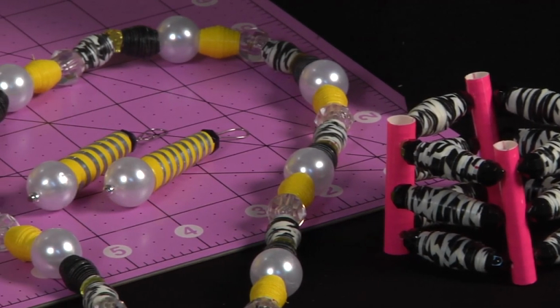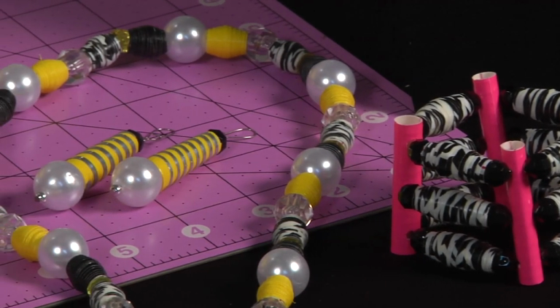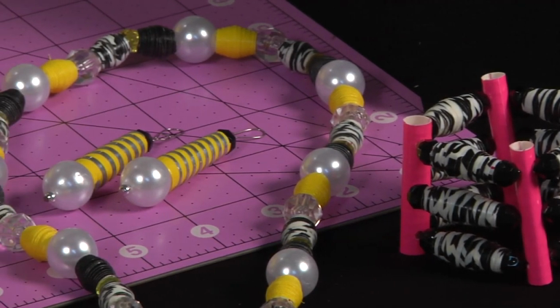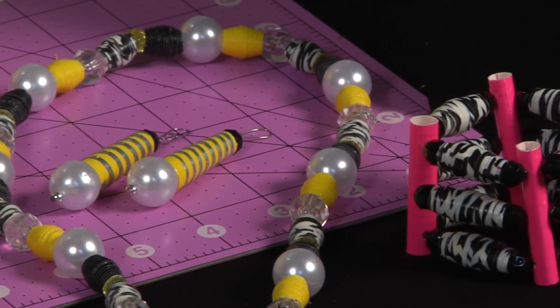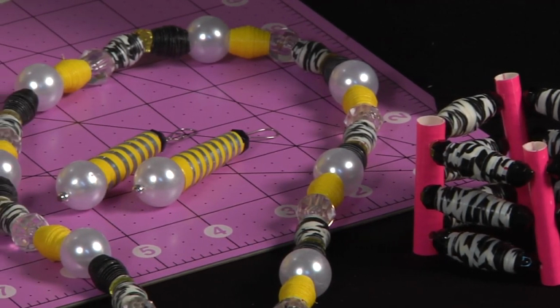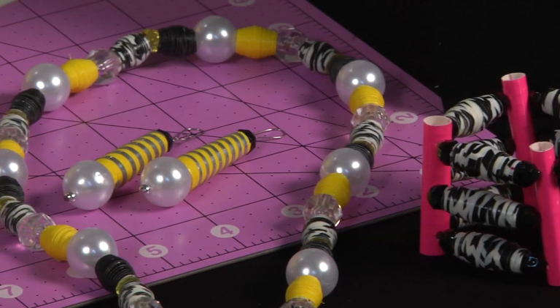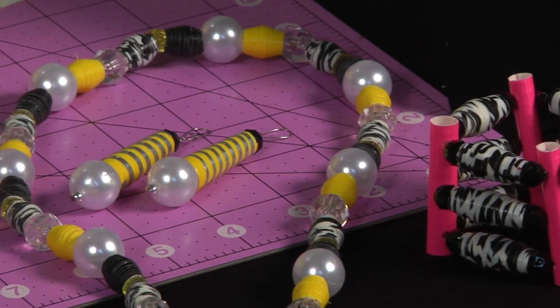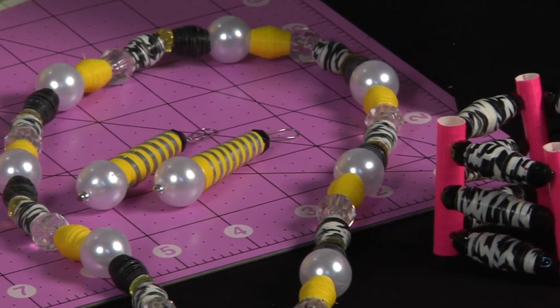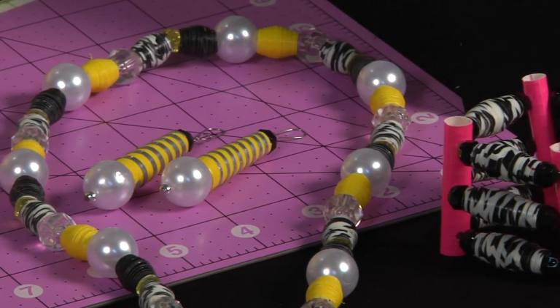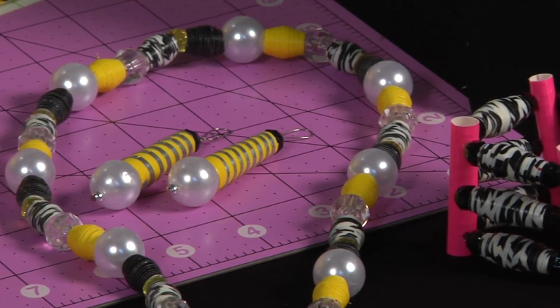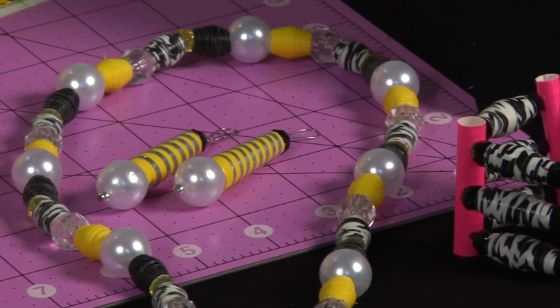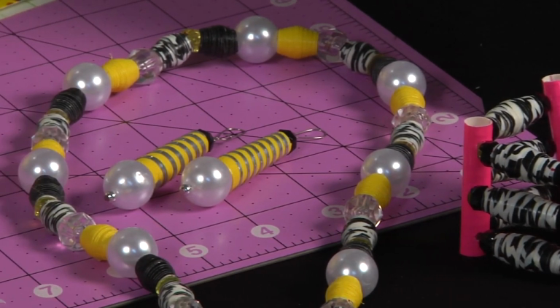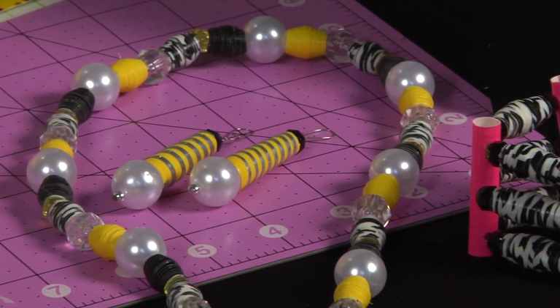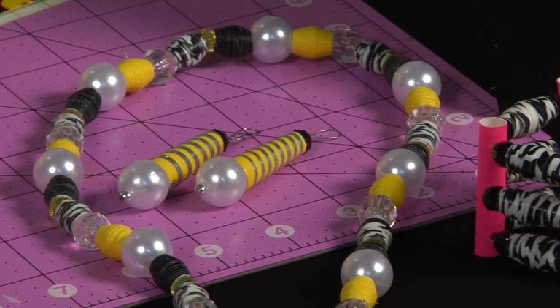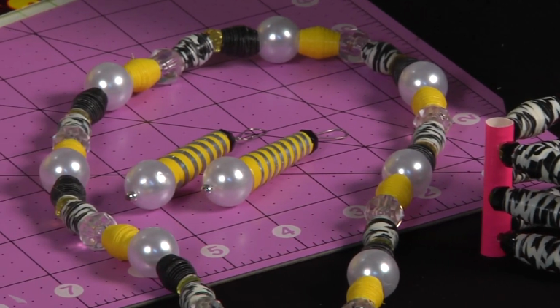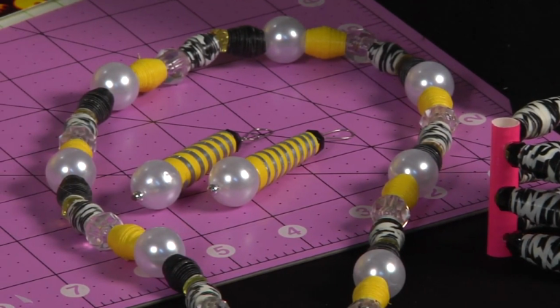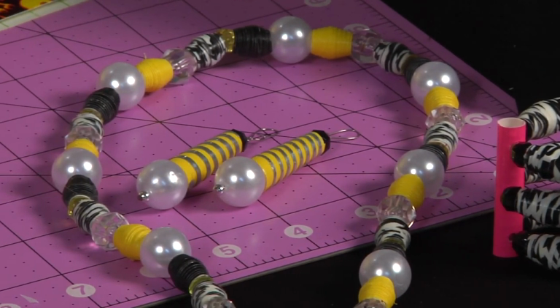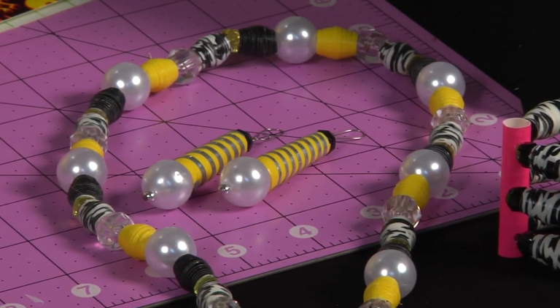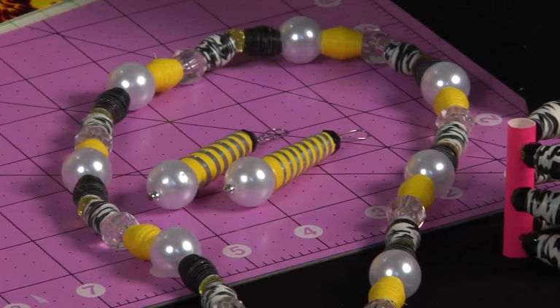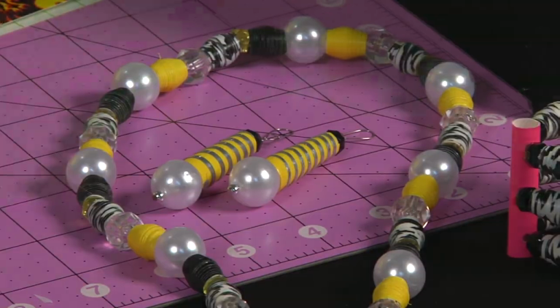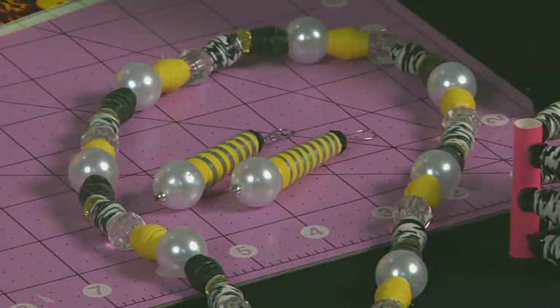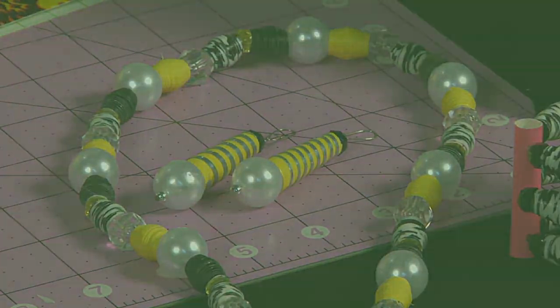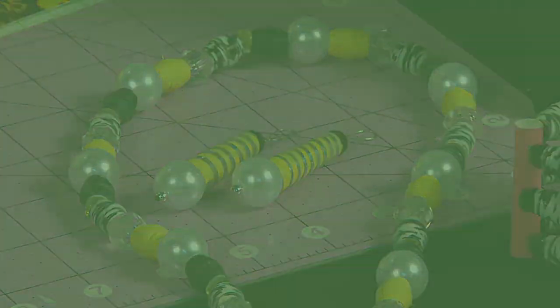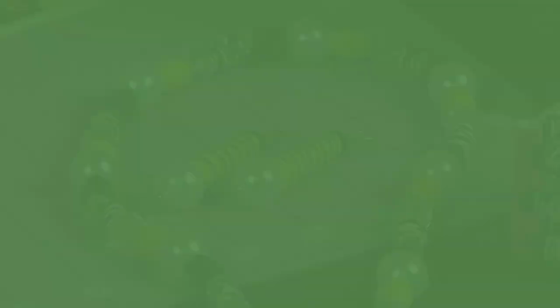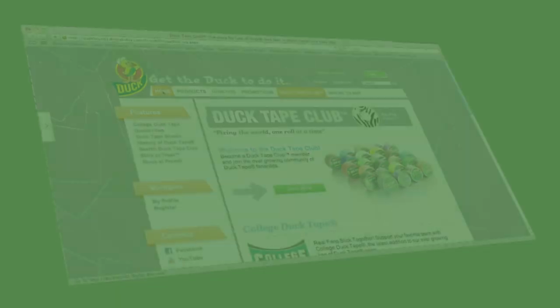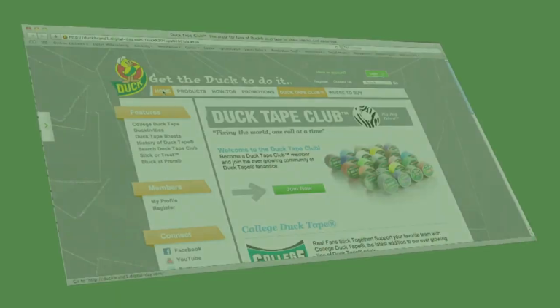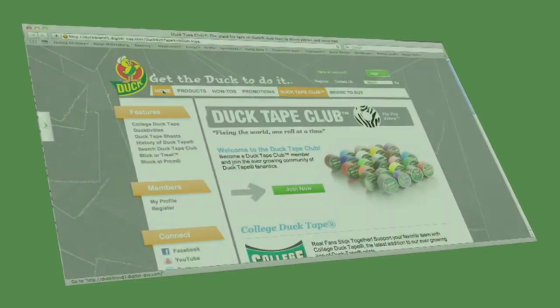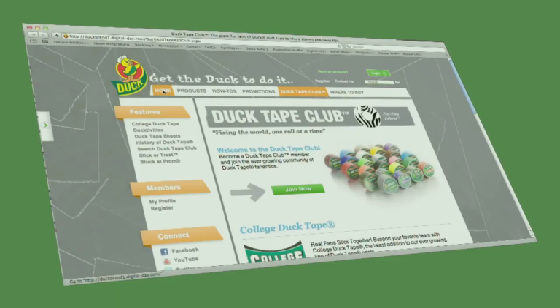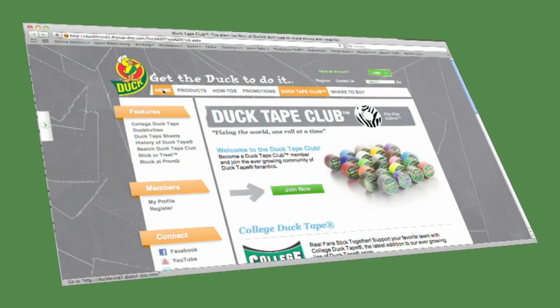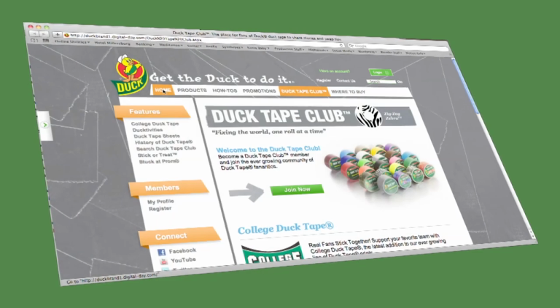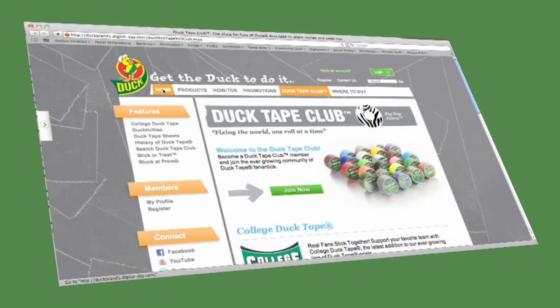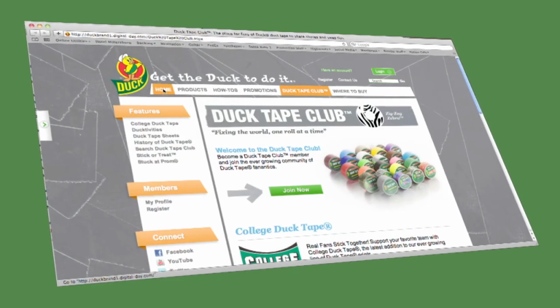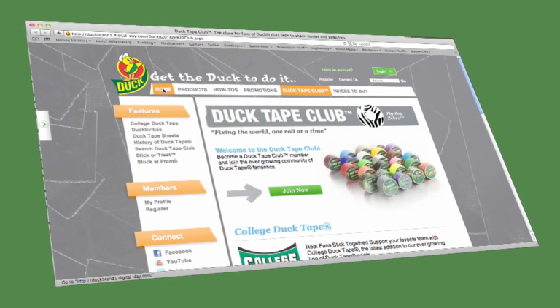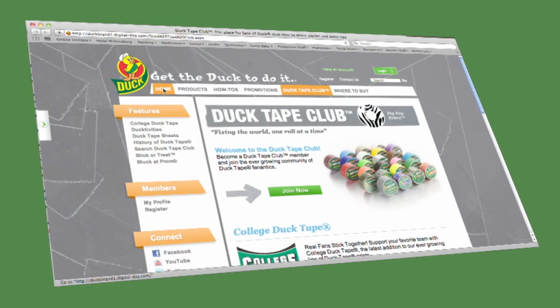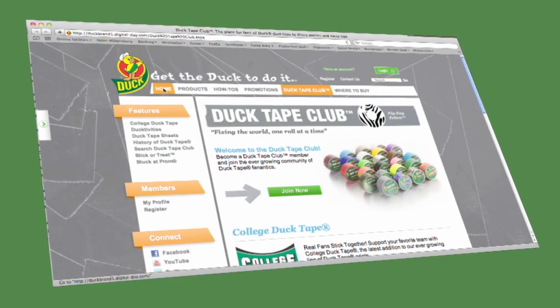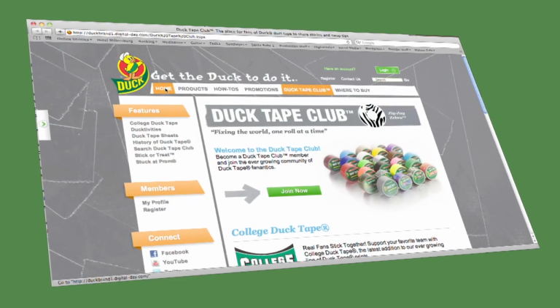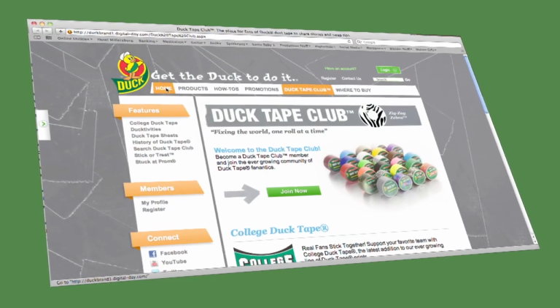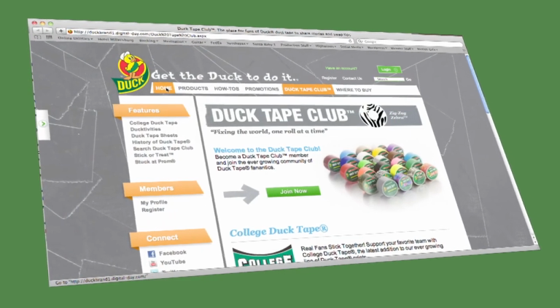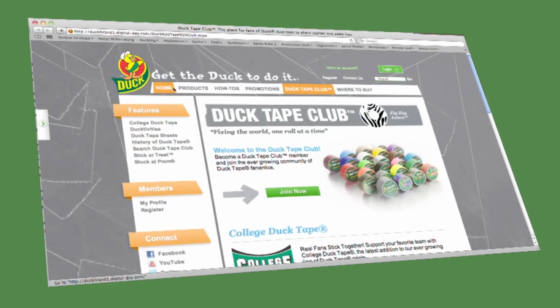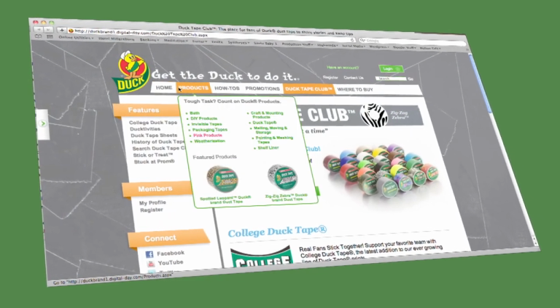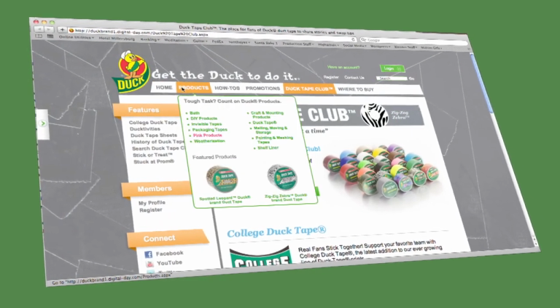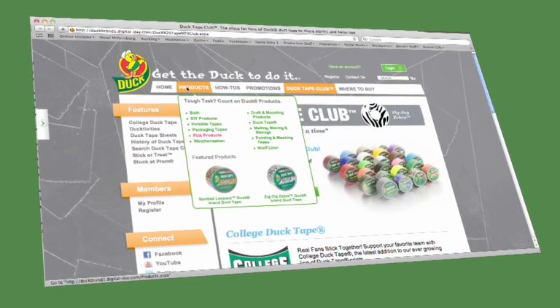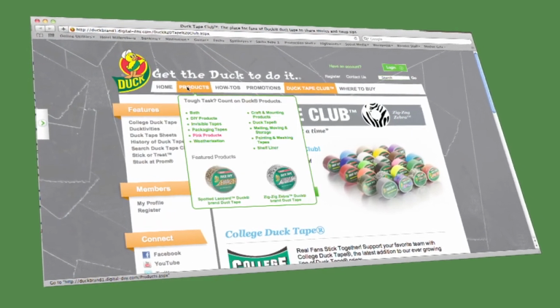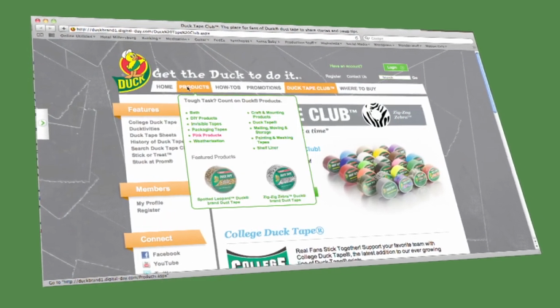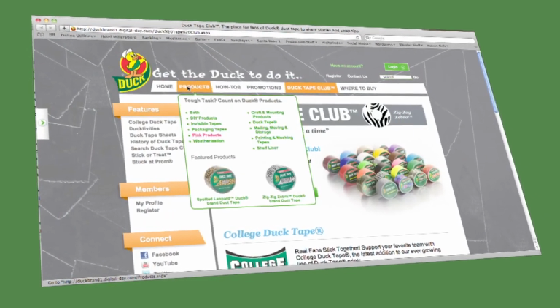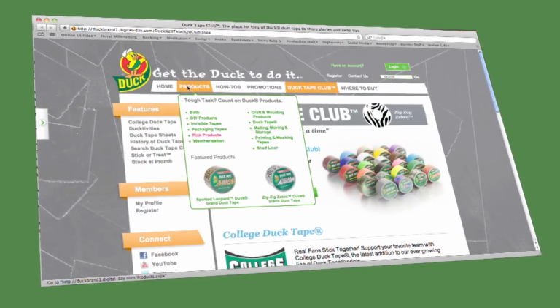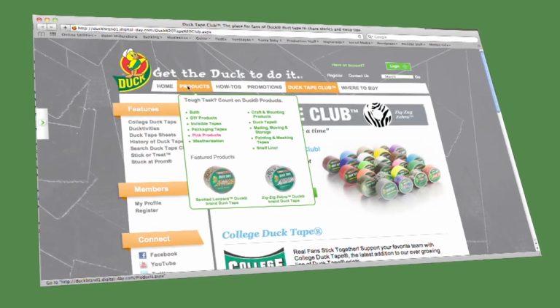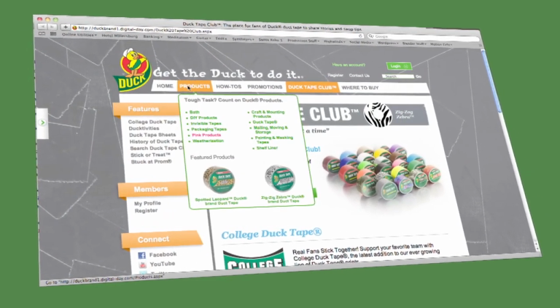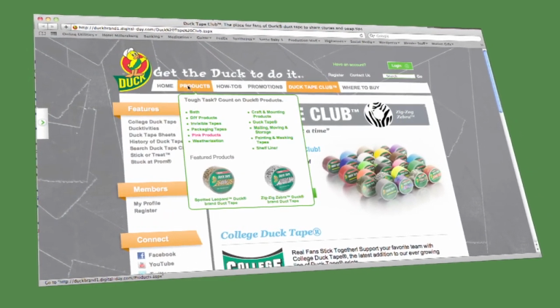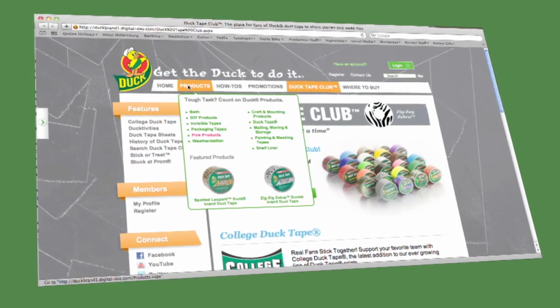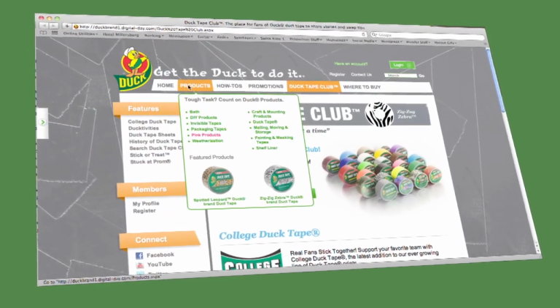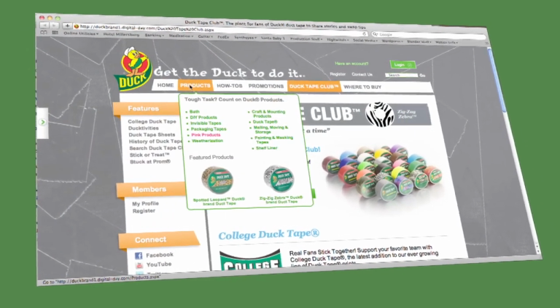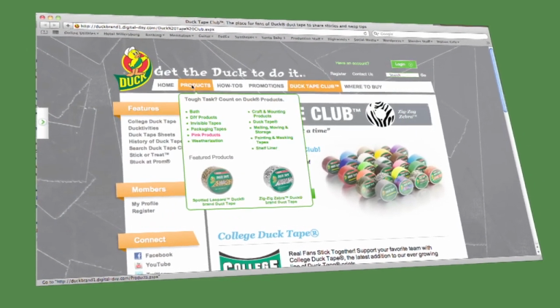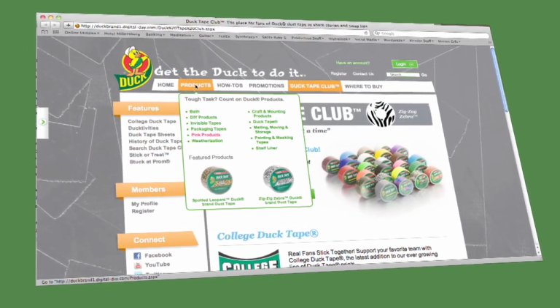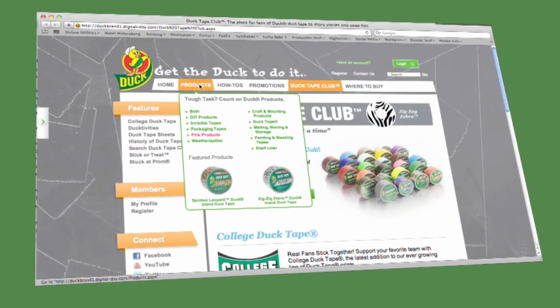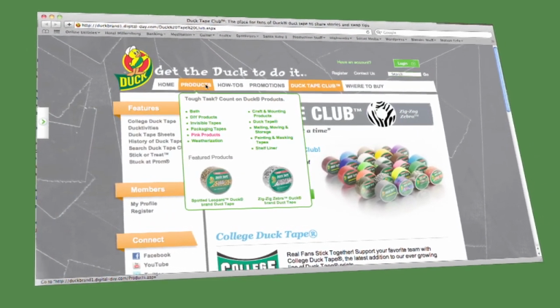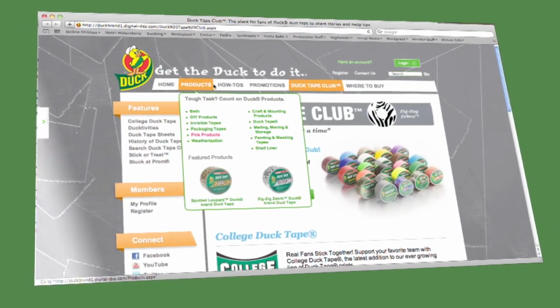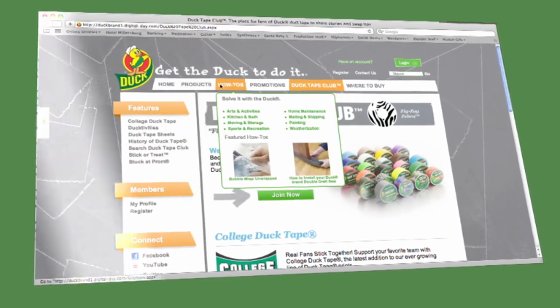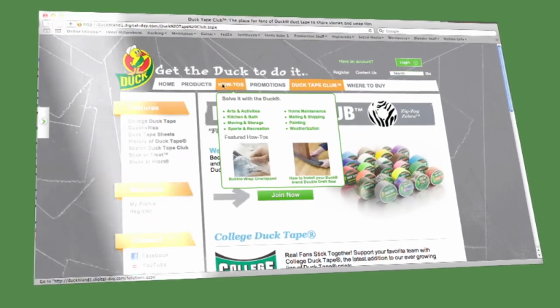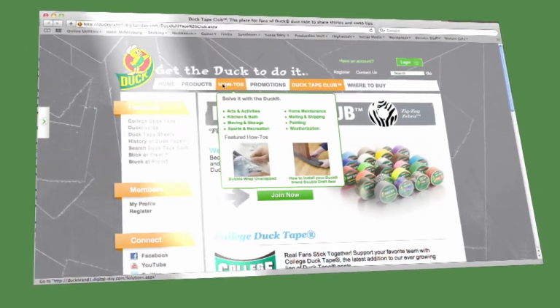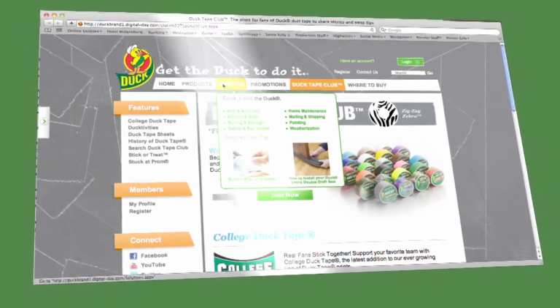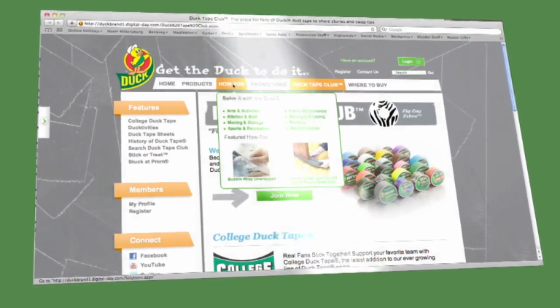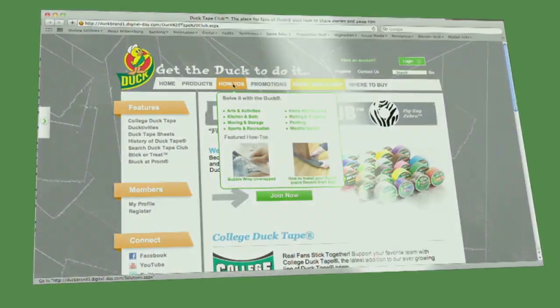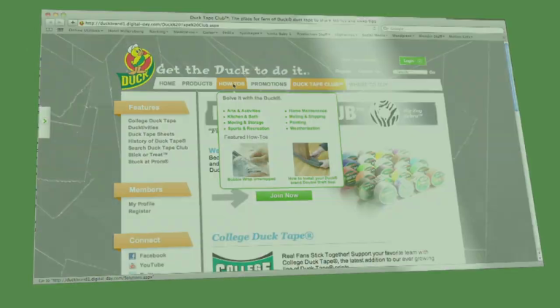And that's how you make a Duct Tape necklace. For more great crafts or even to submit your own, visit DuctTapeClub.com.